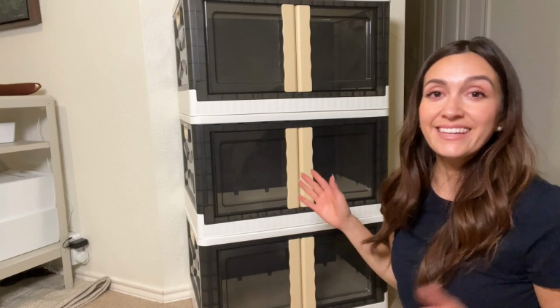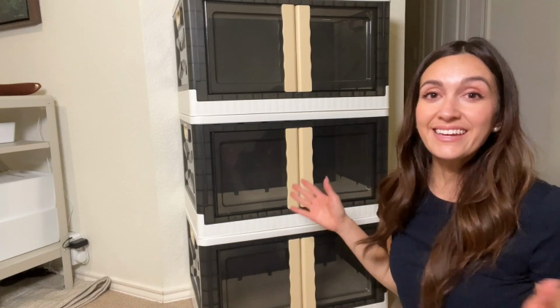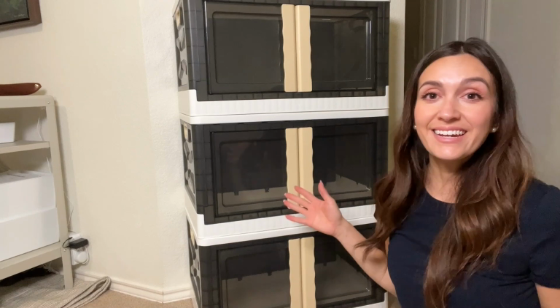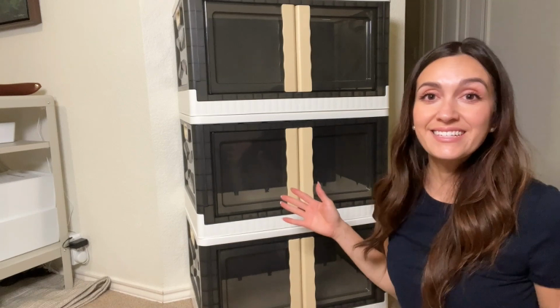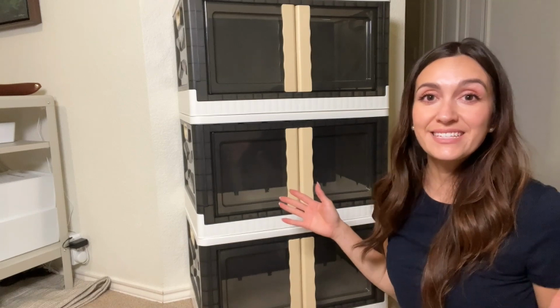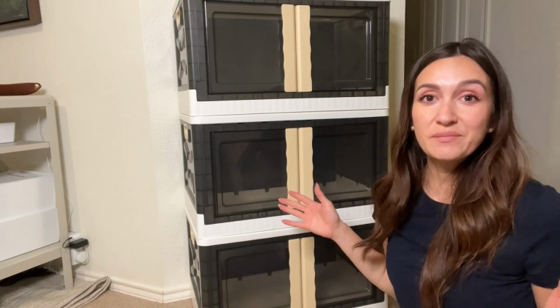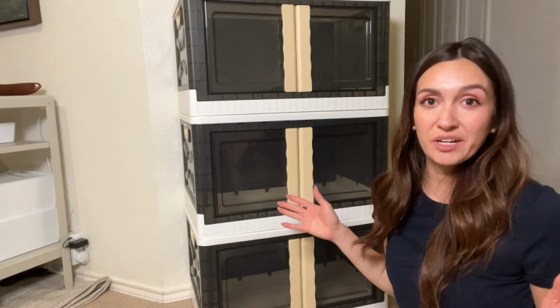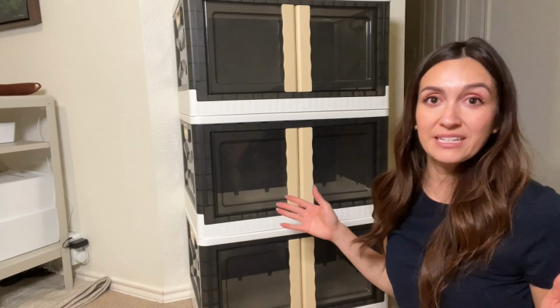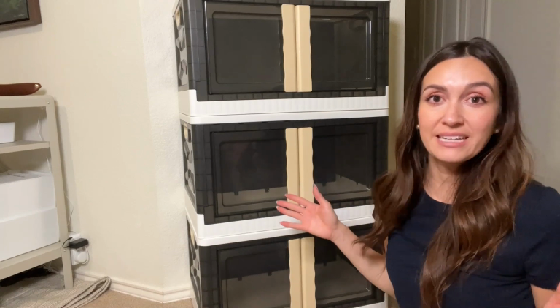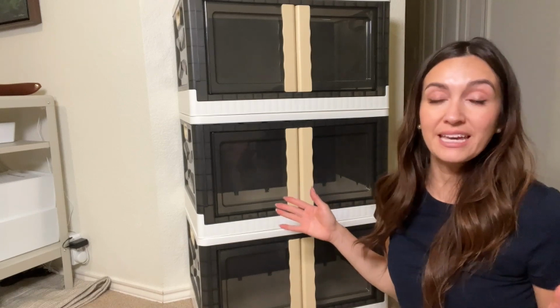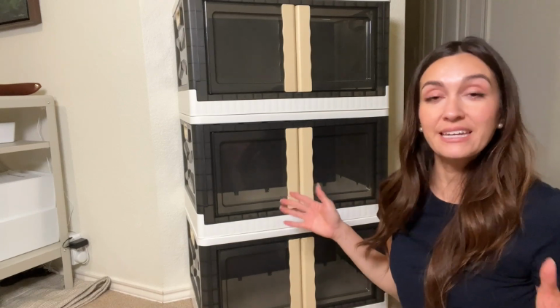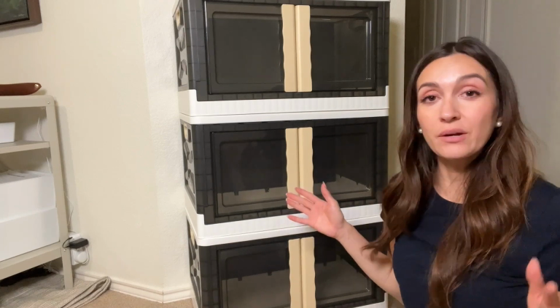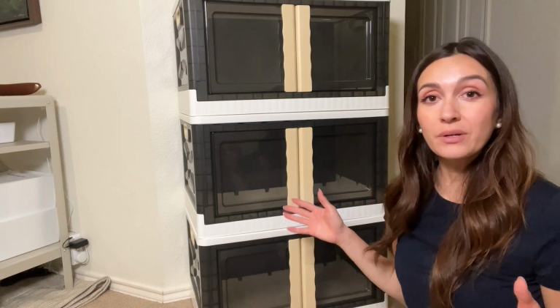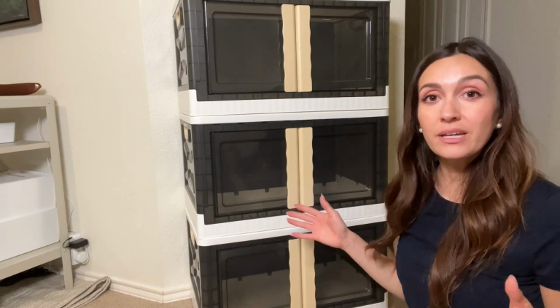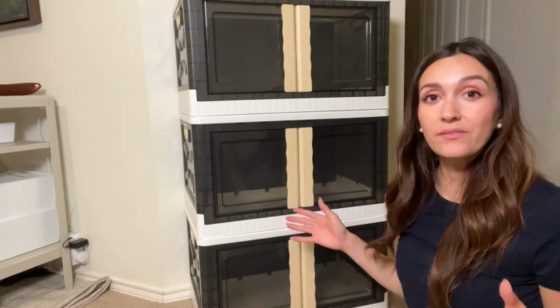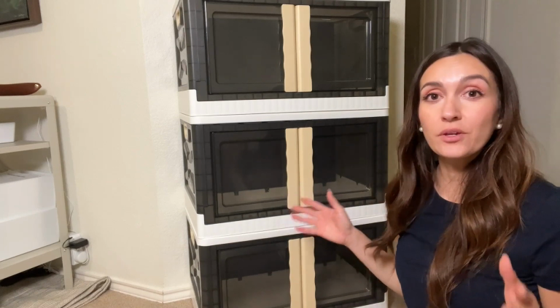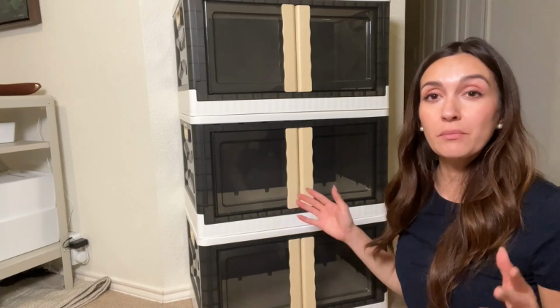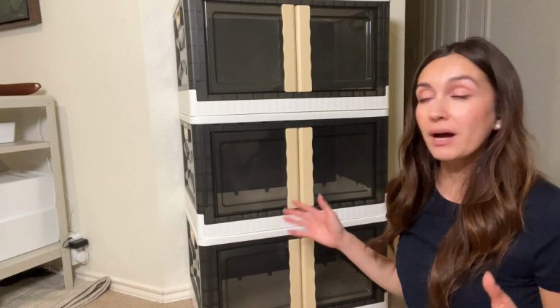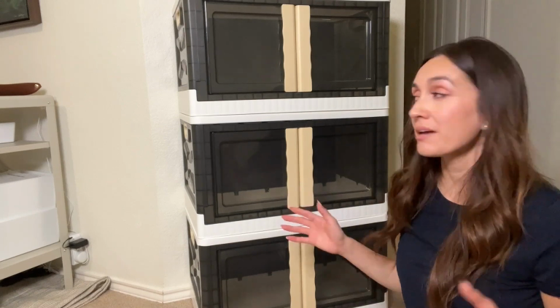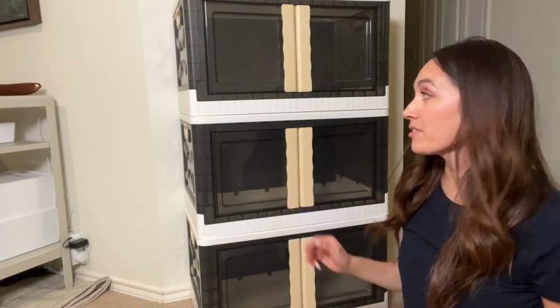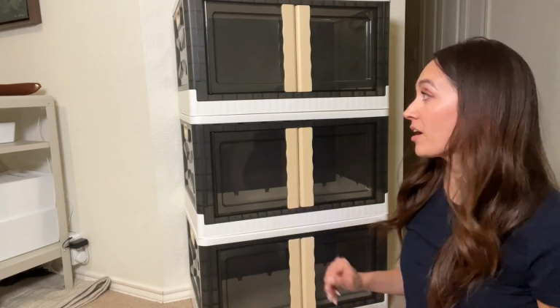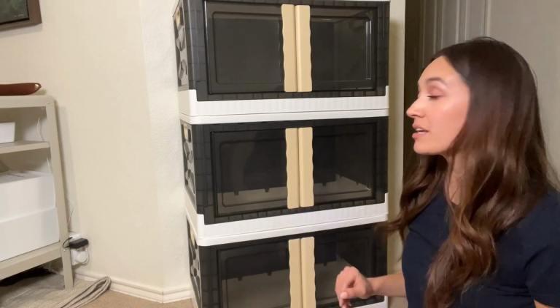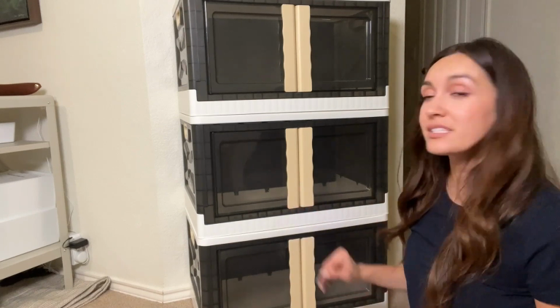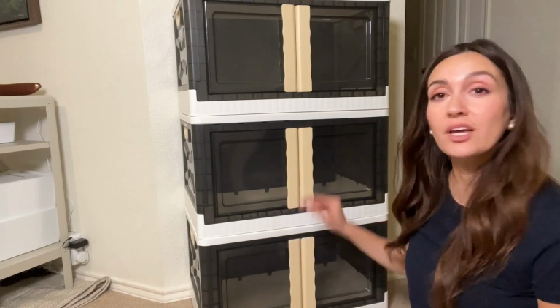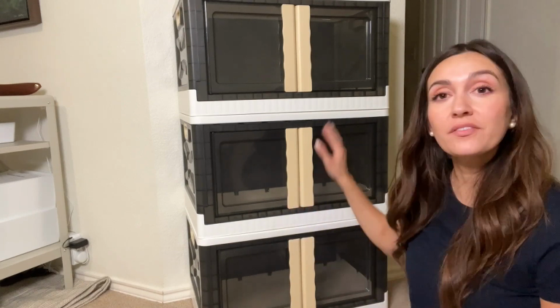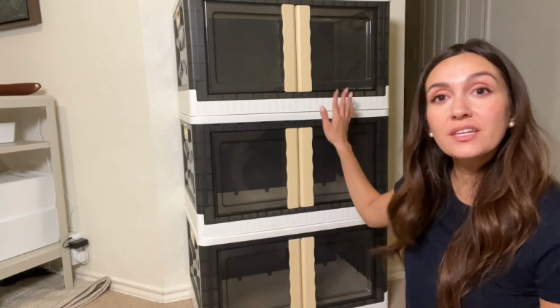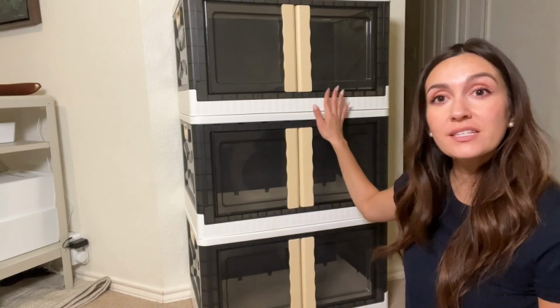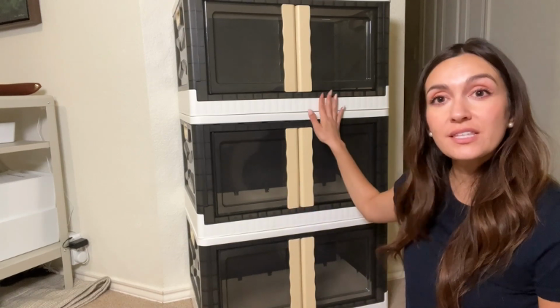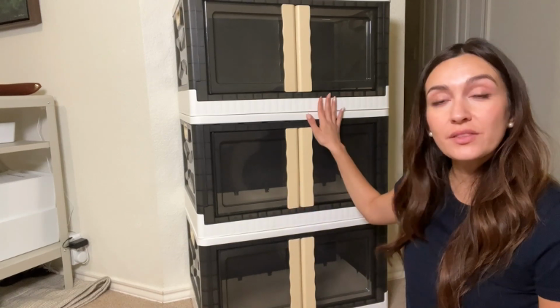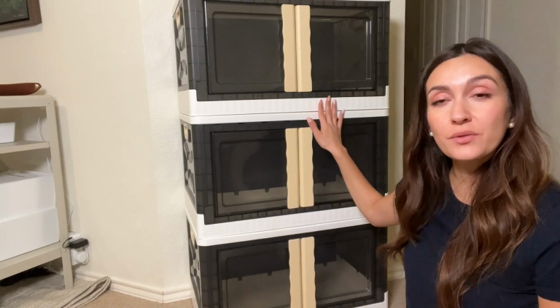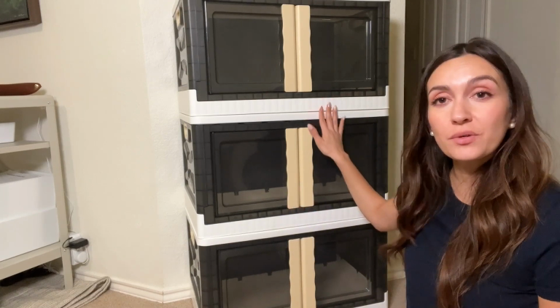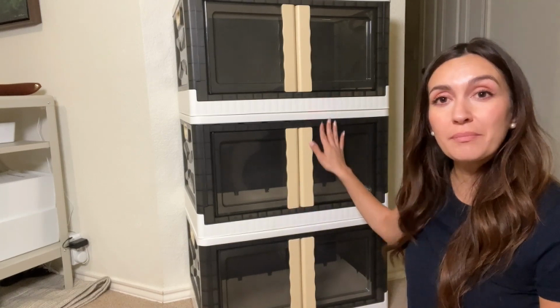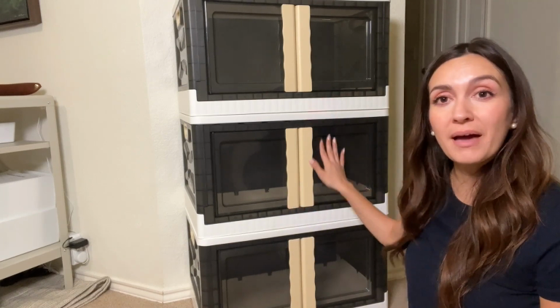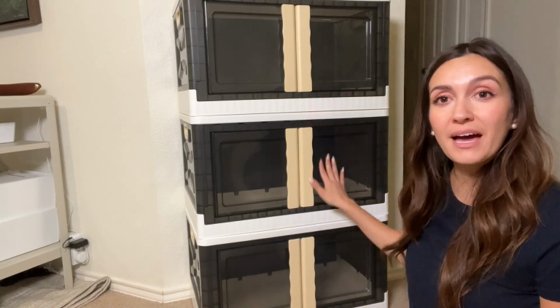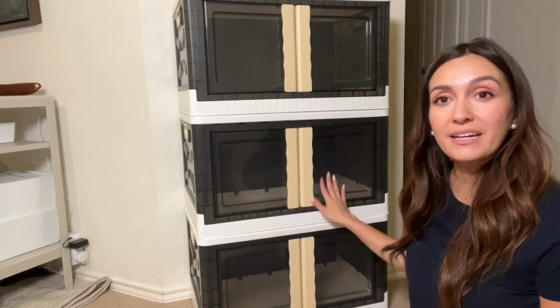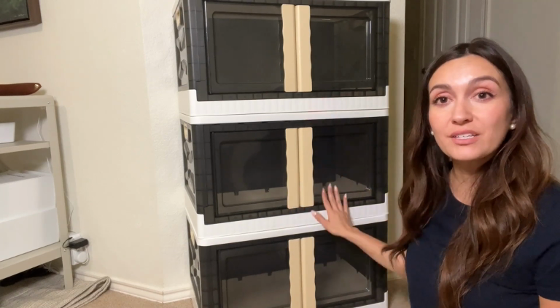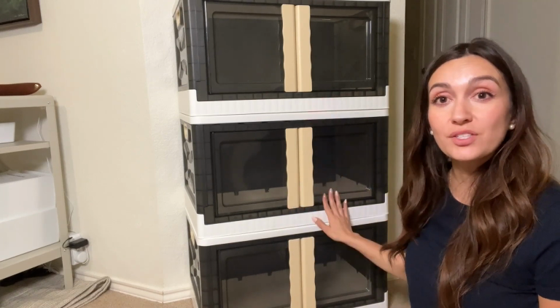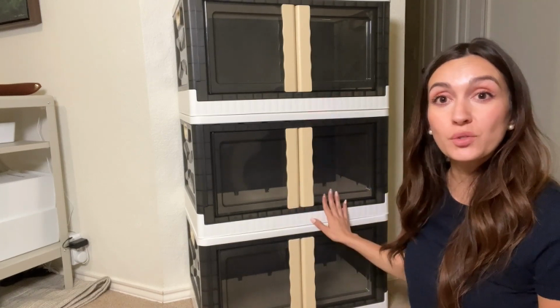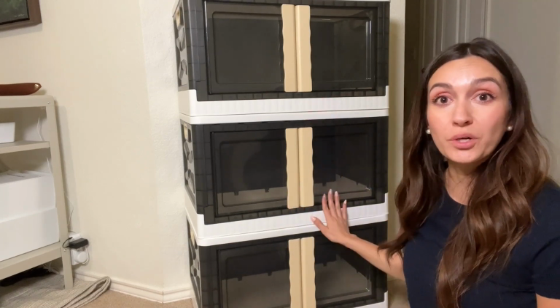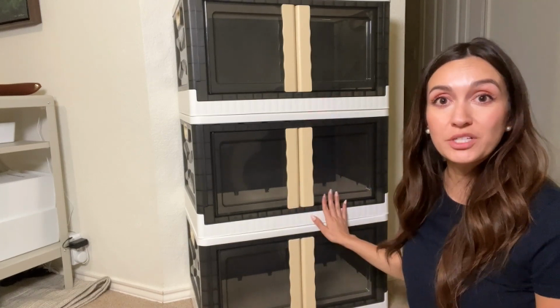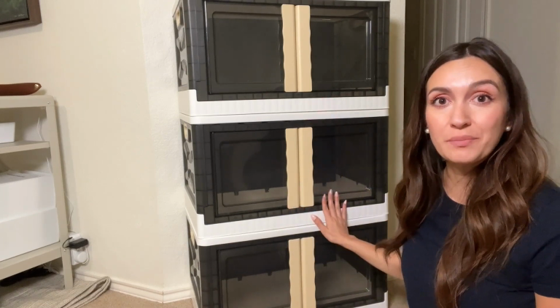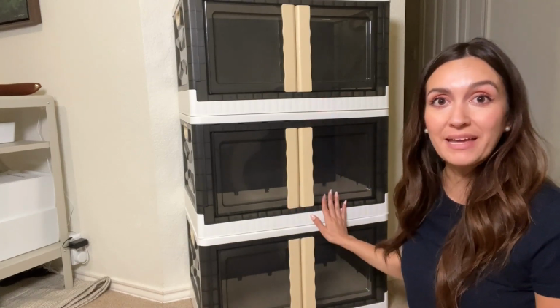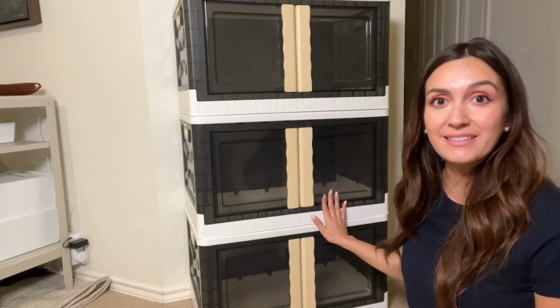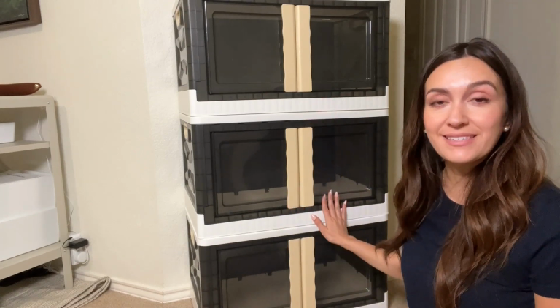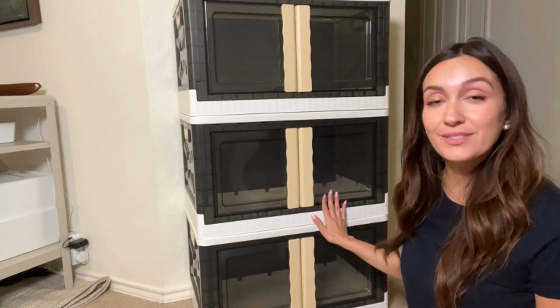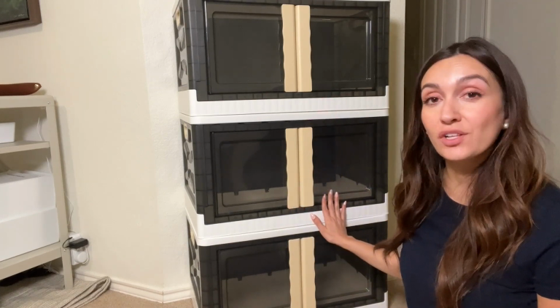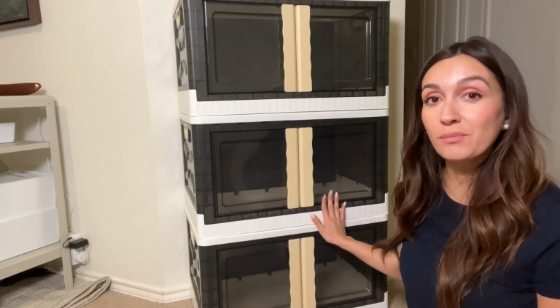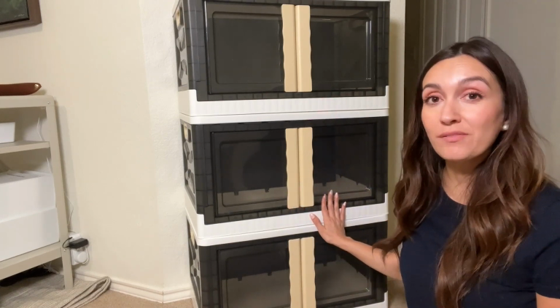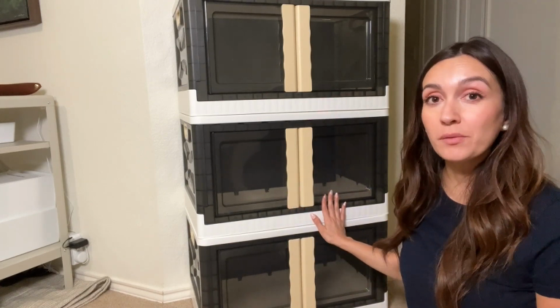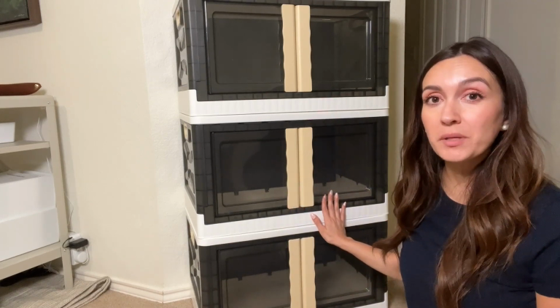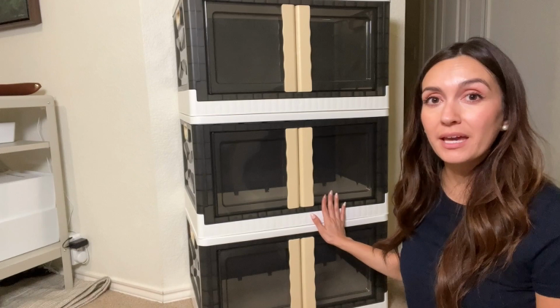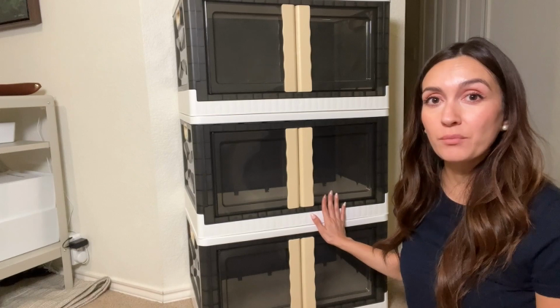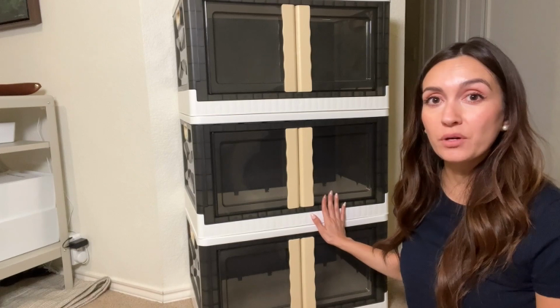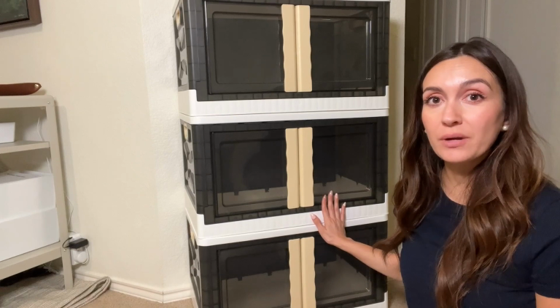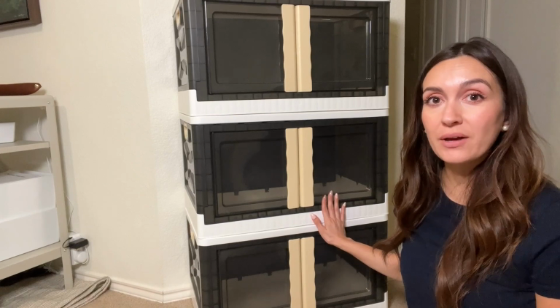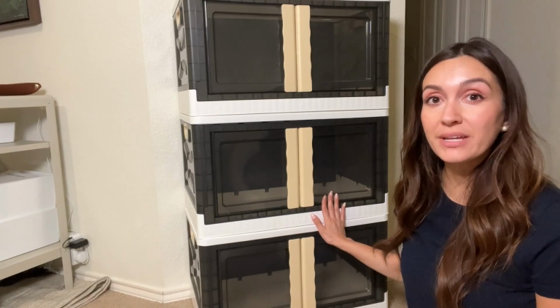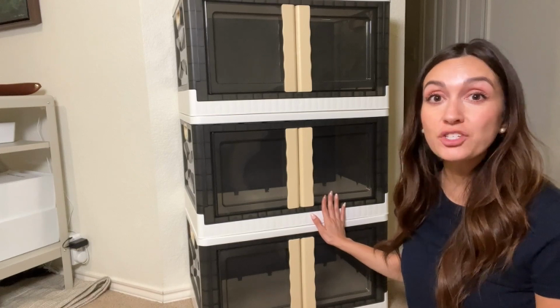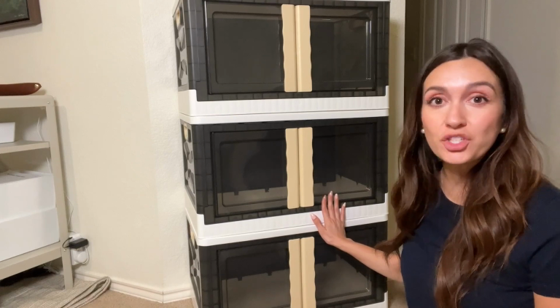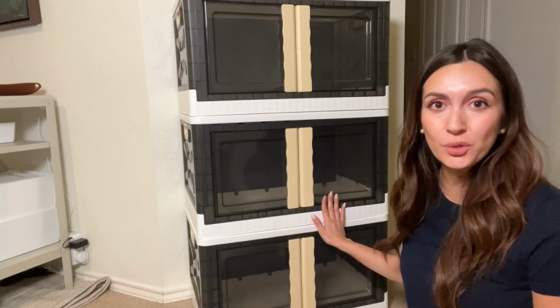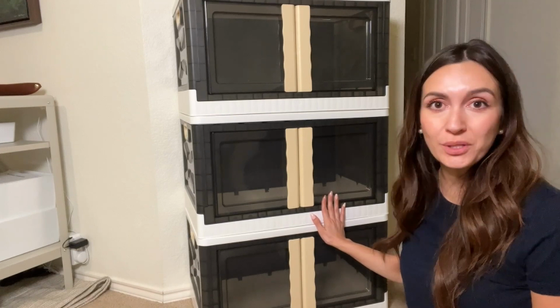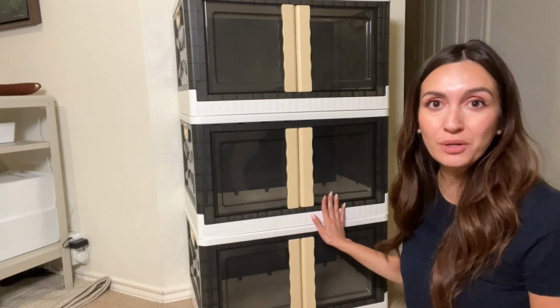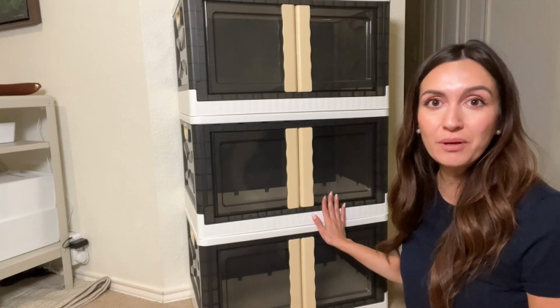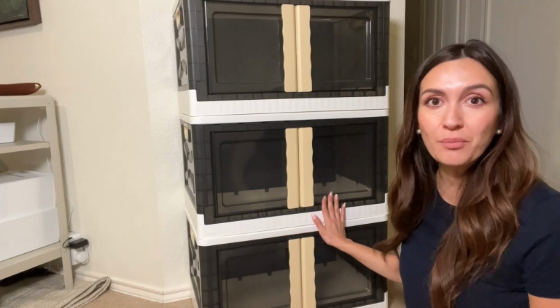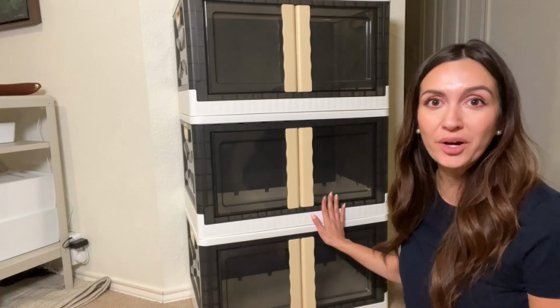Hey guys, it's Miranda, and I want to give you my thoughts on these three-pack storage bins. Let me flip the camera around and show you a little bit more.